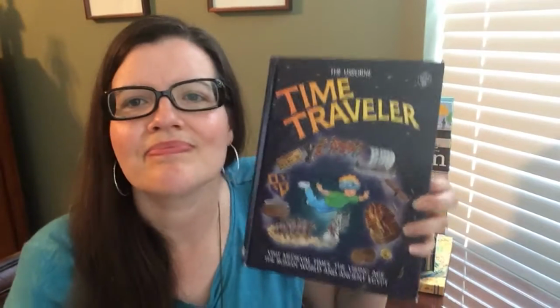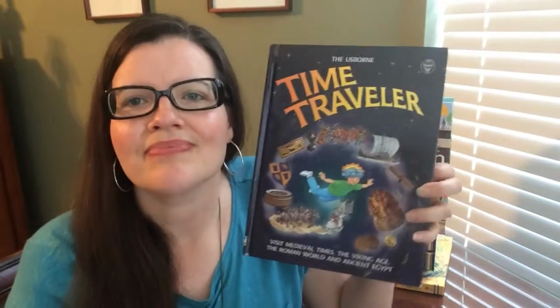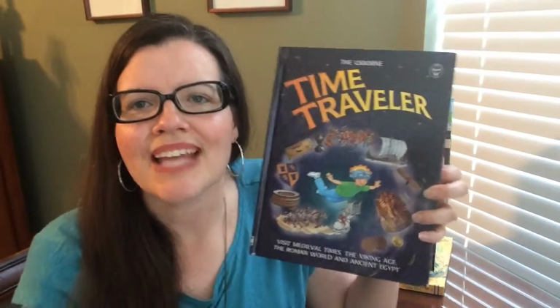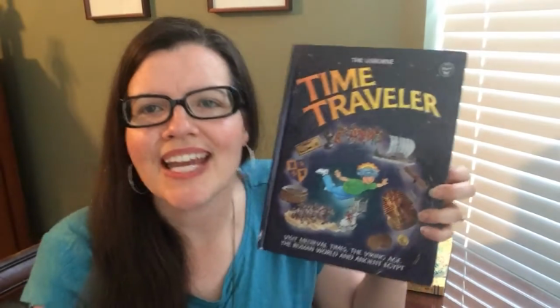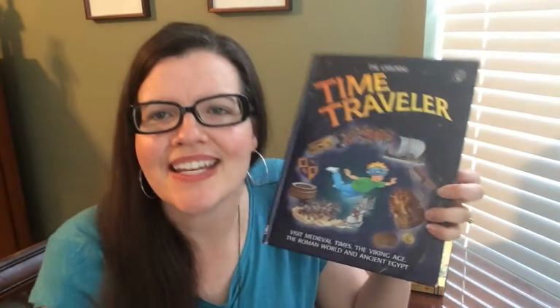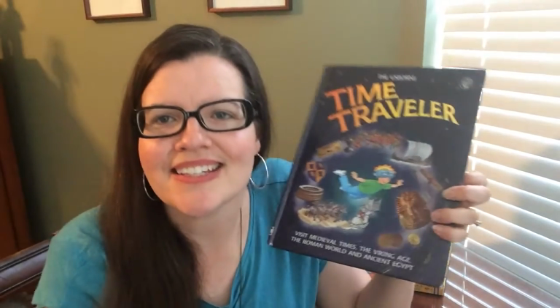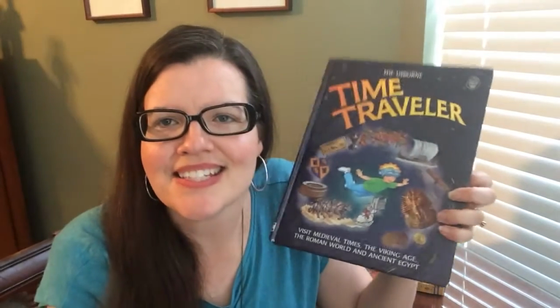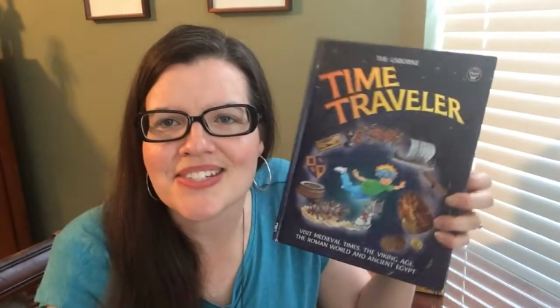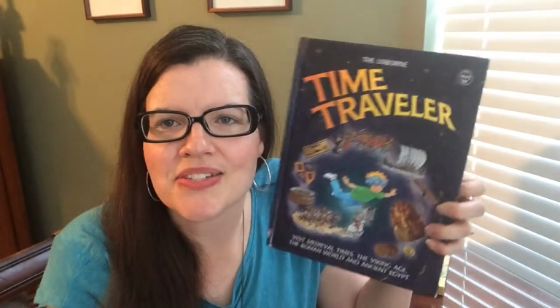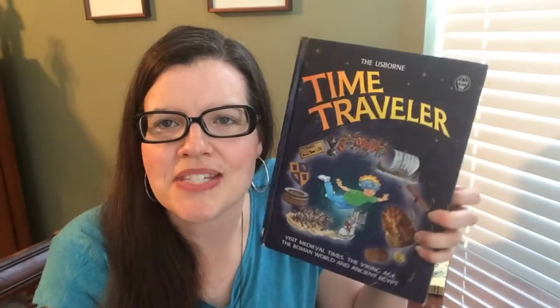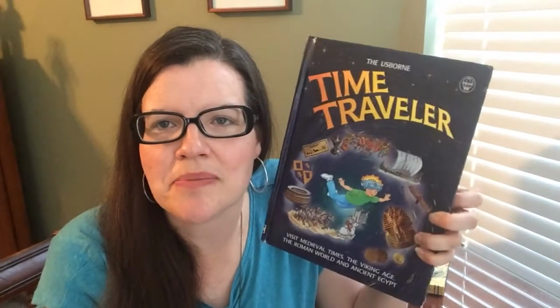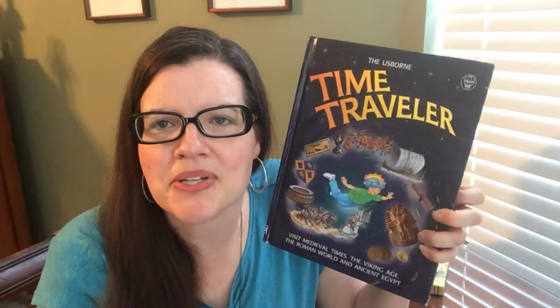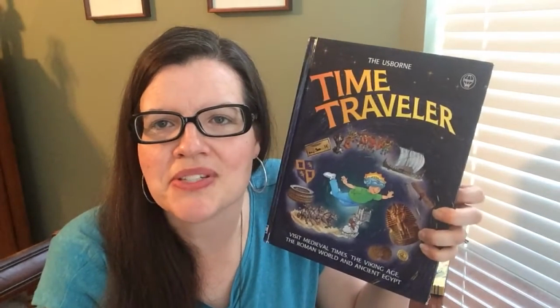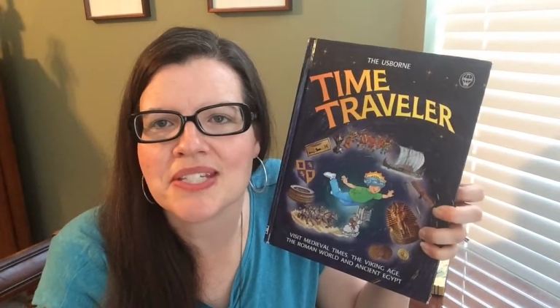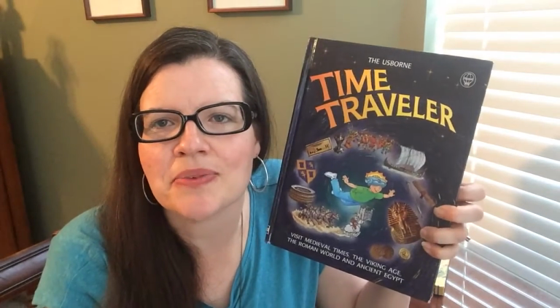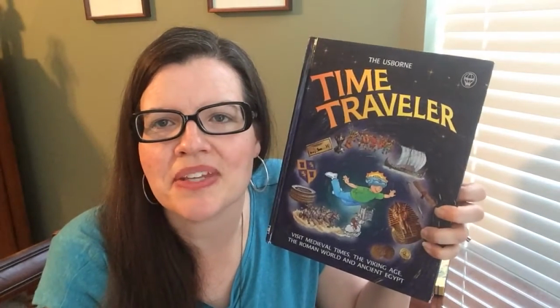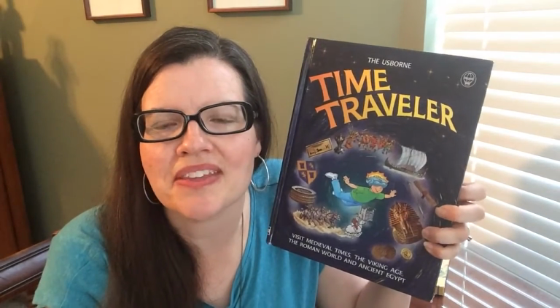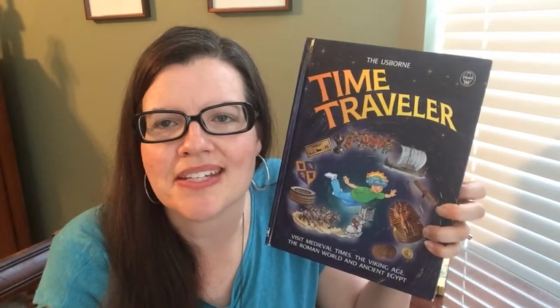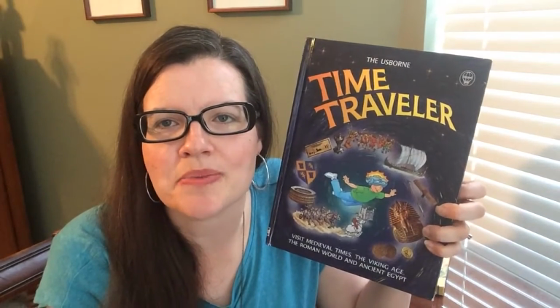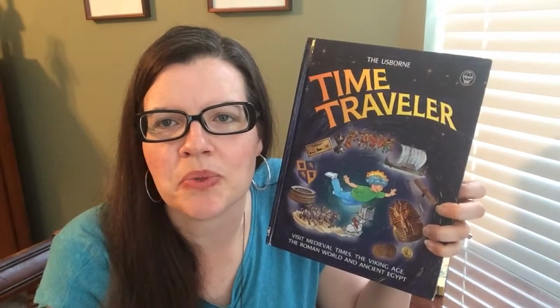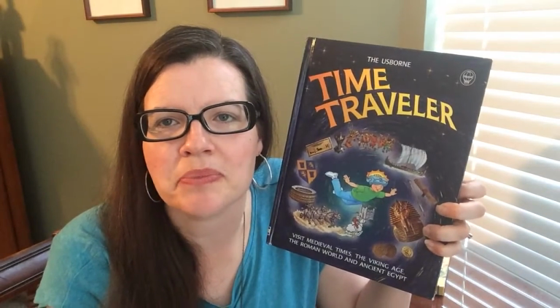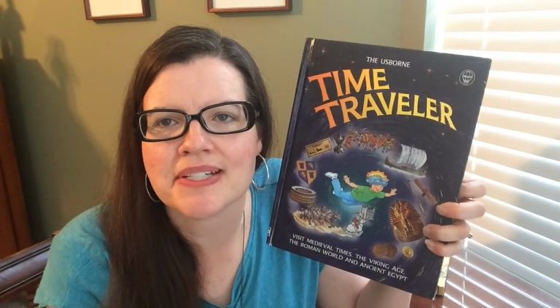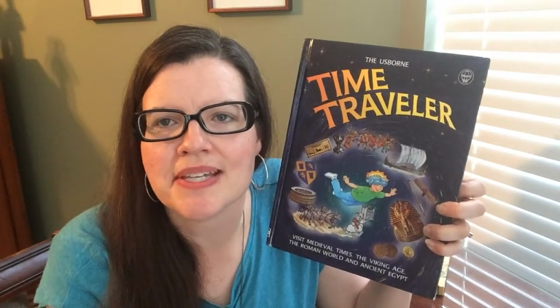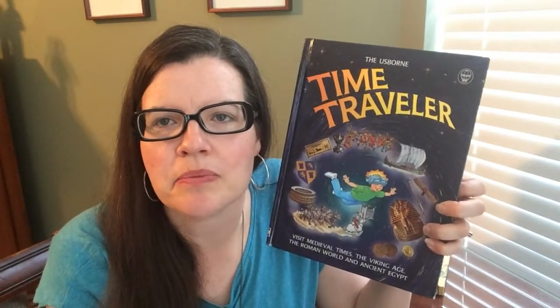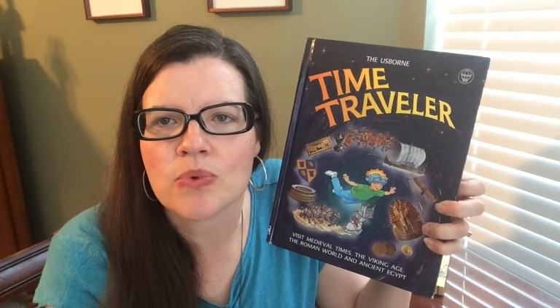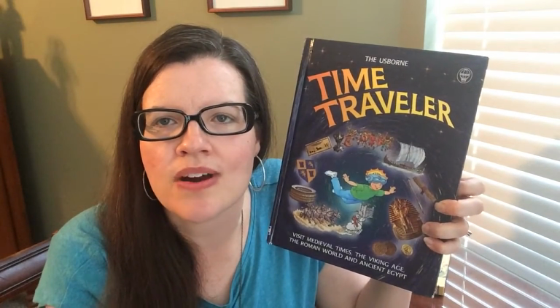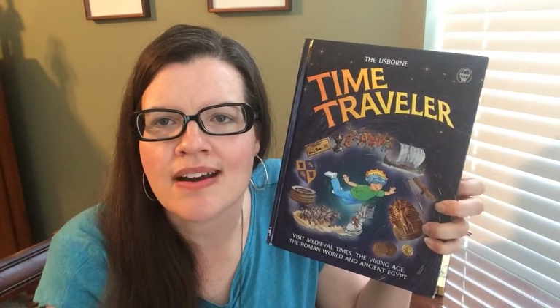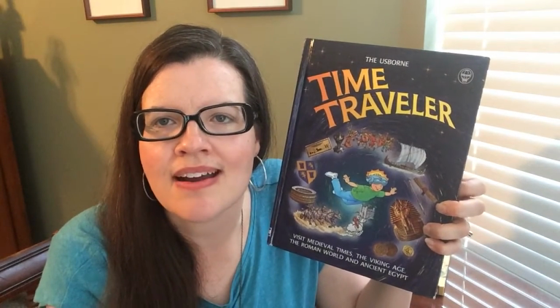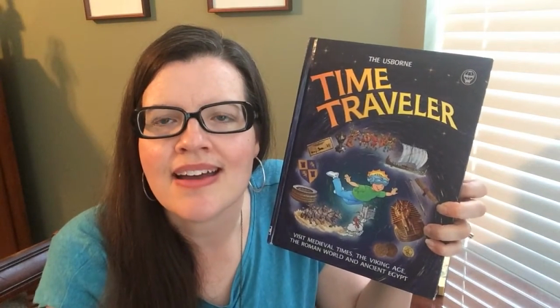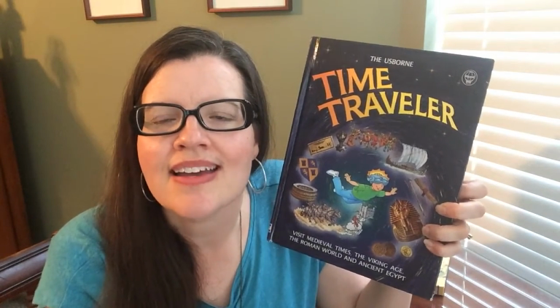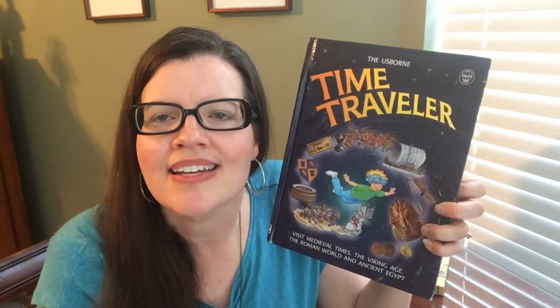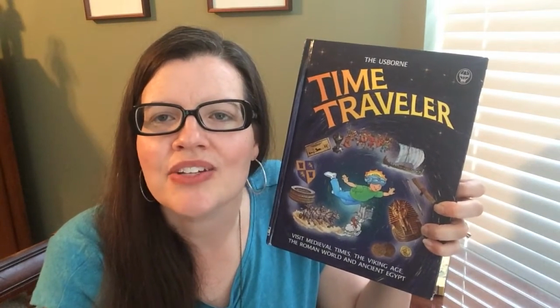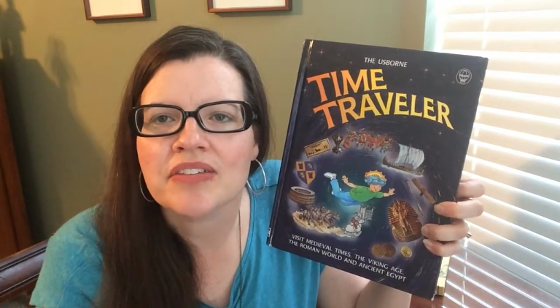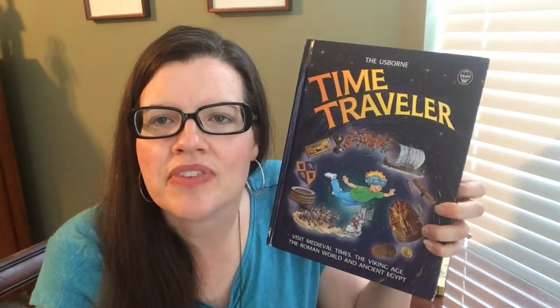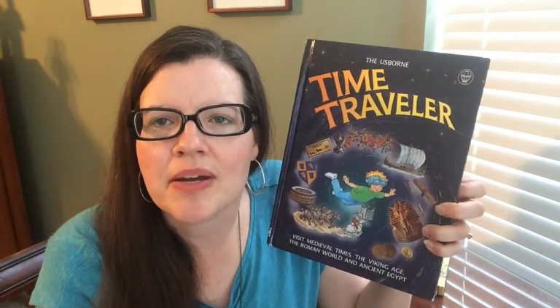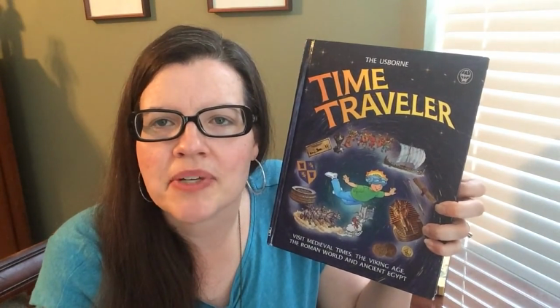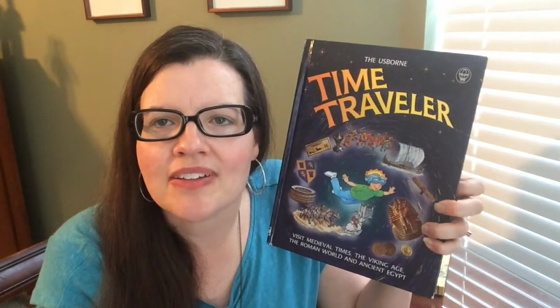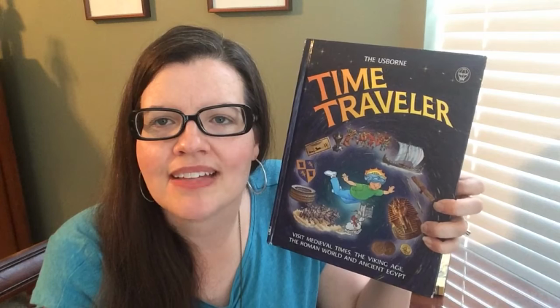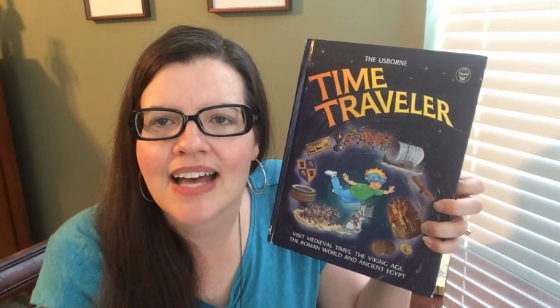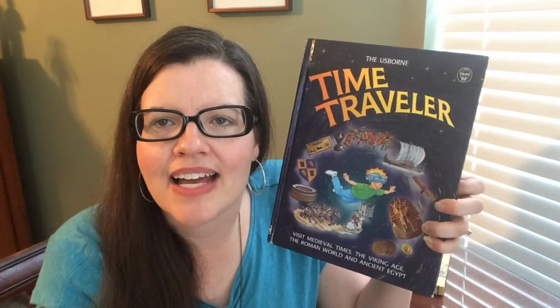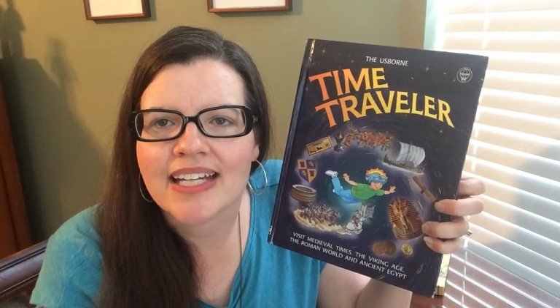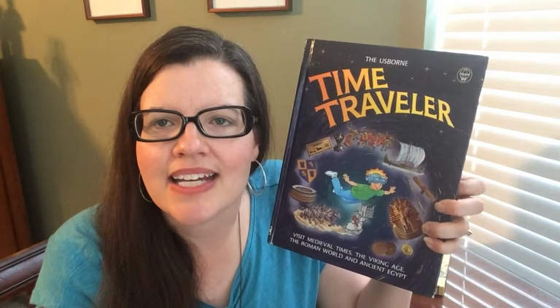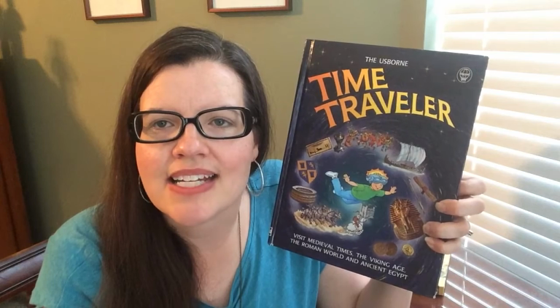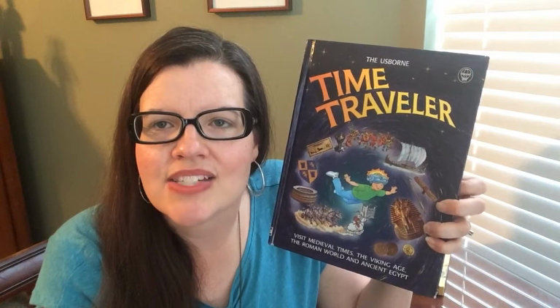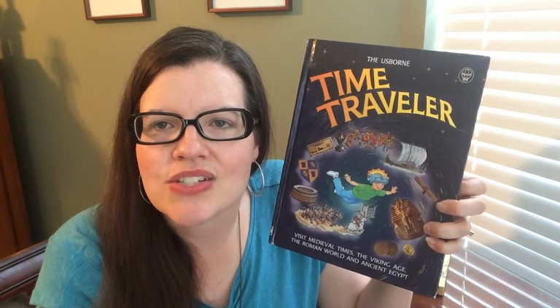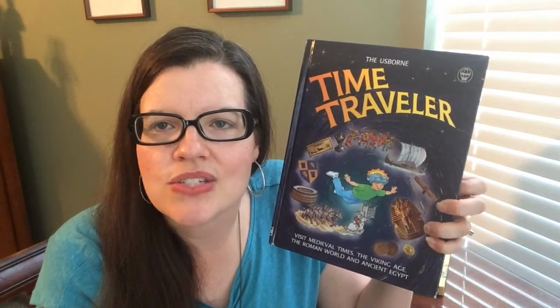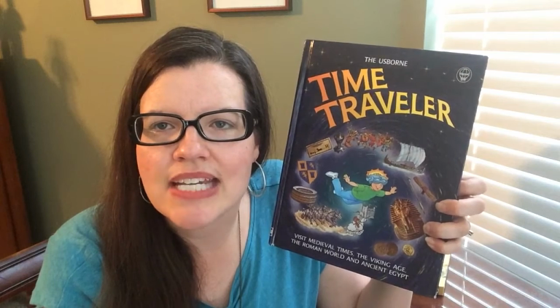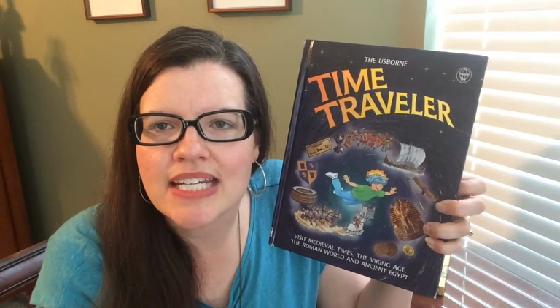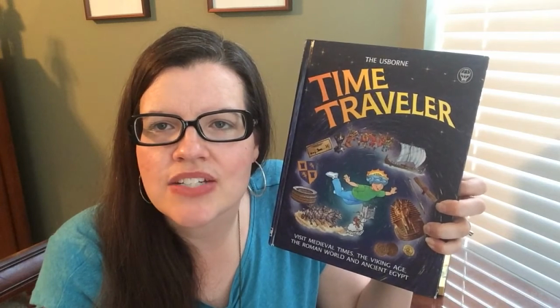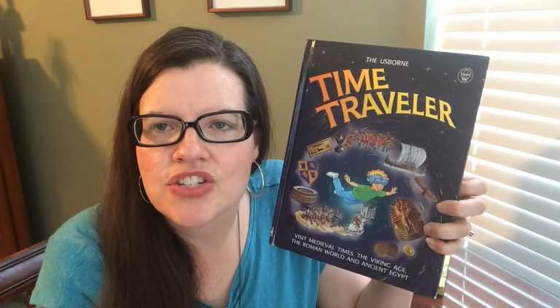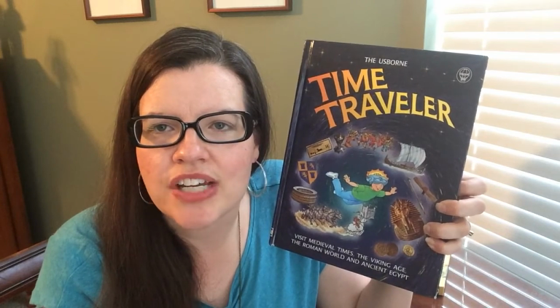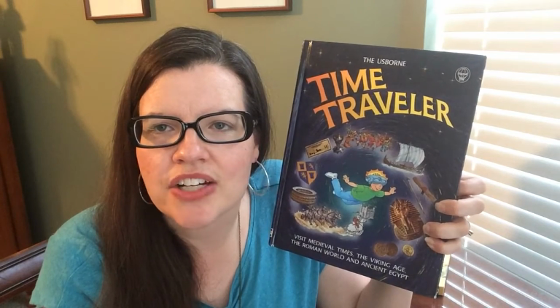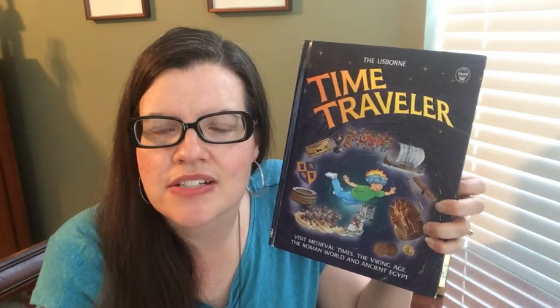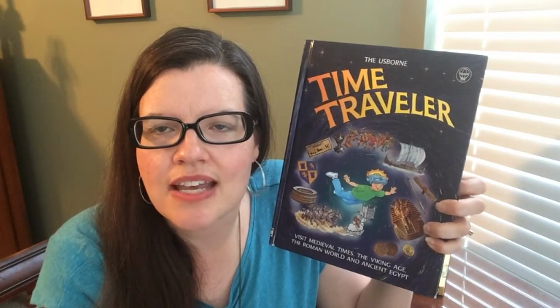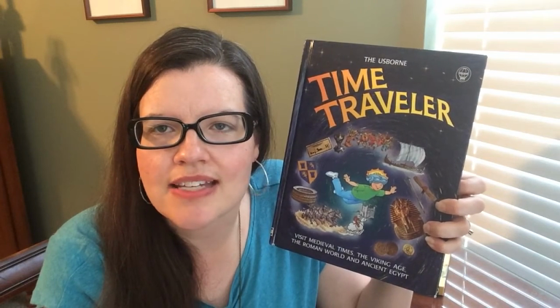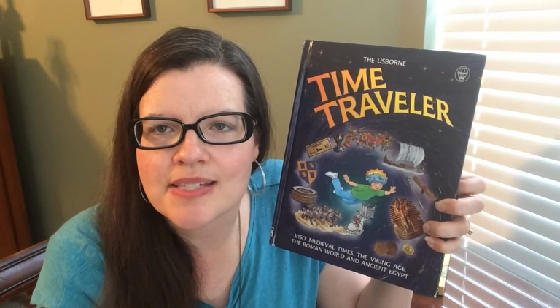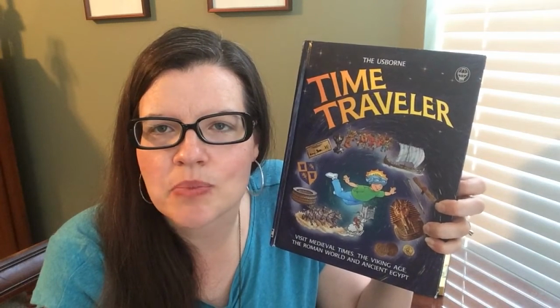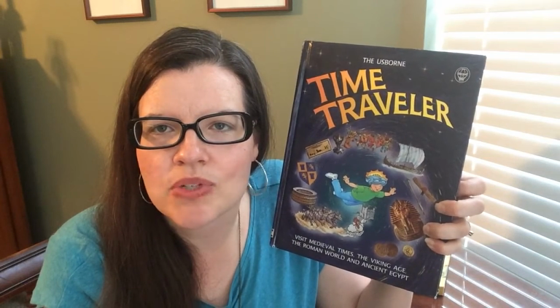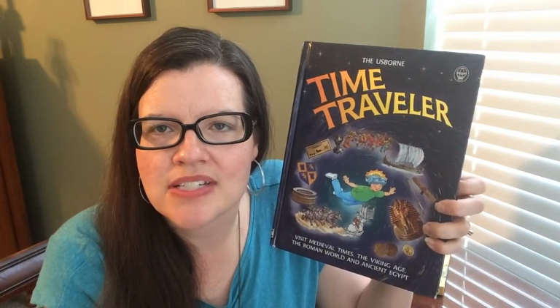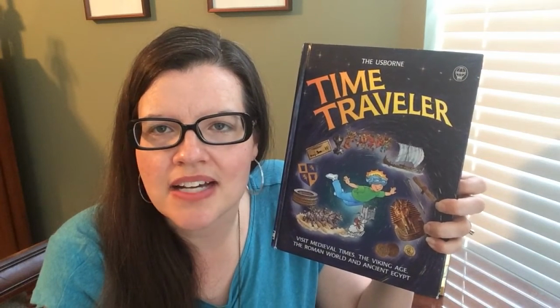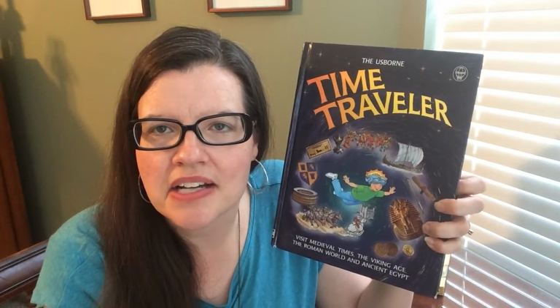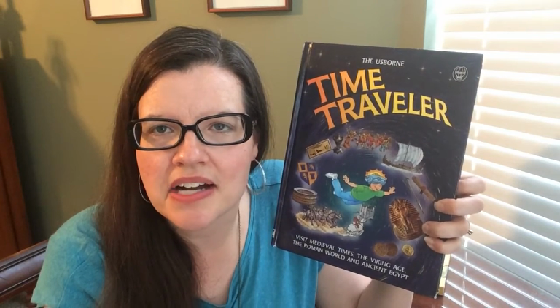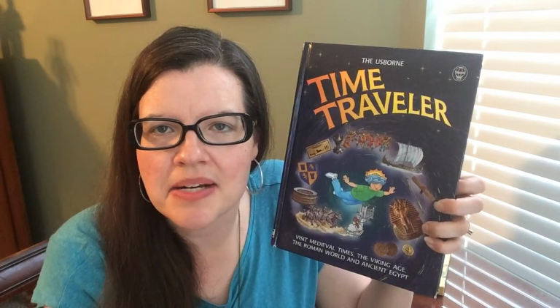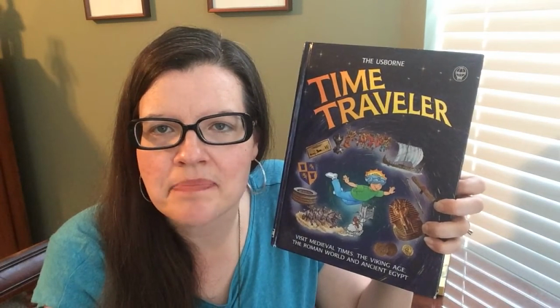Hey, this is Suzanne Mosley with Usborne Books and More. You can find me online at SuzanneSharesUsborne.com.